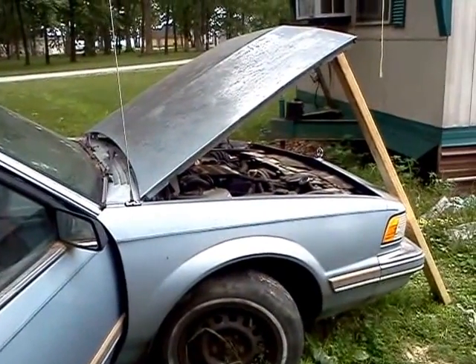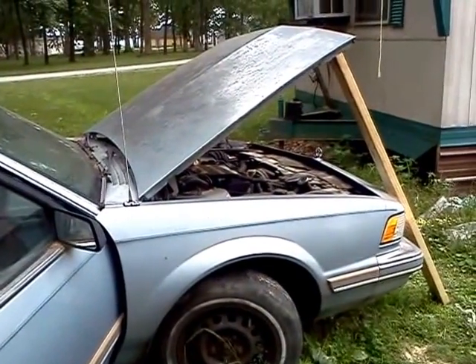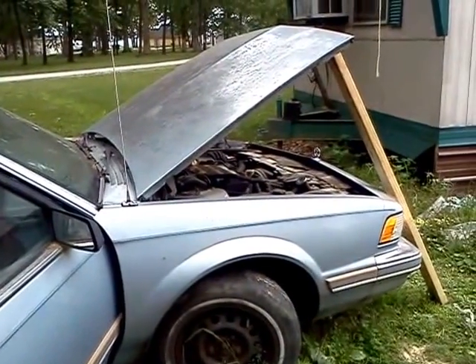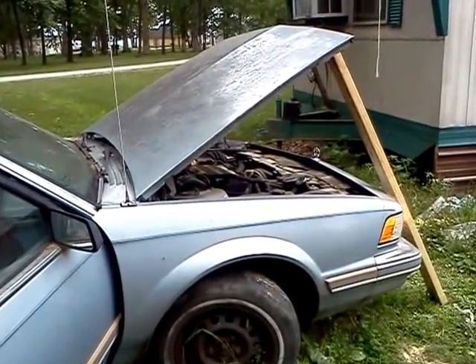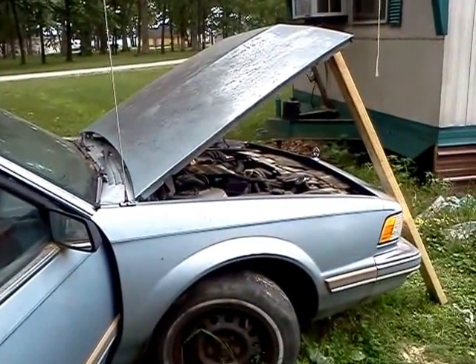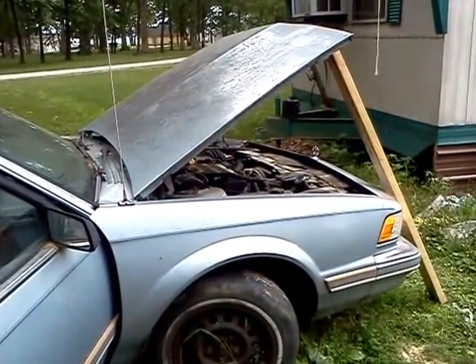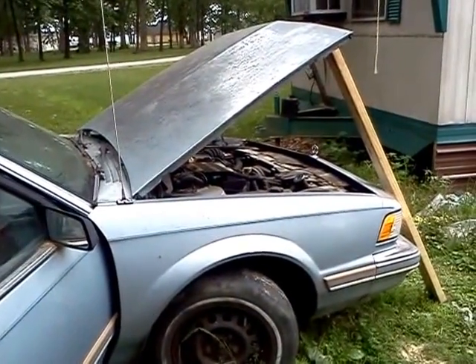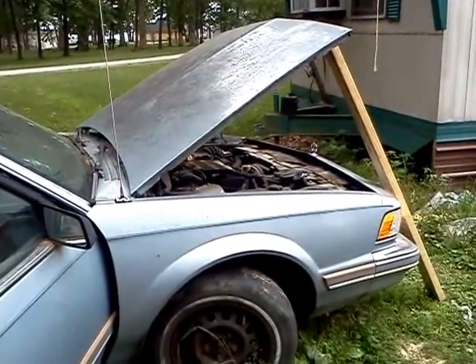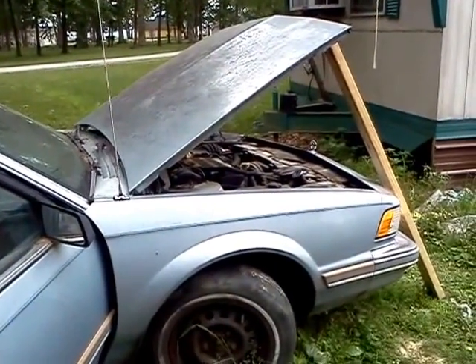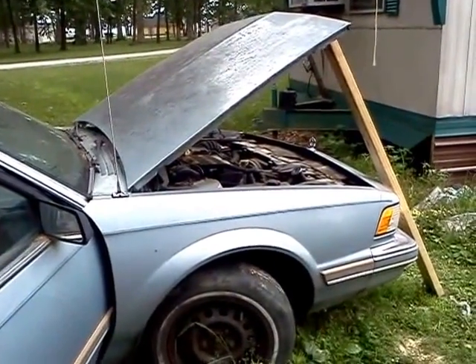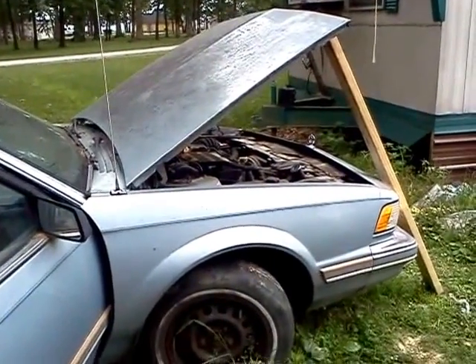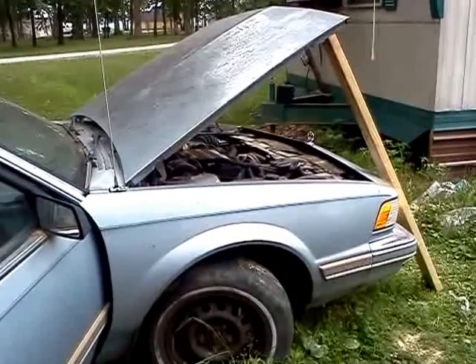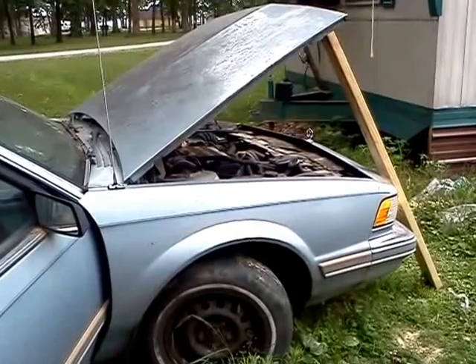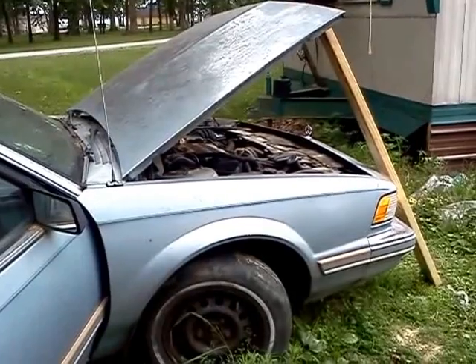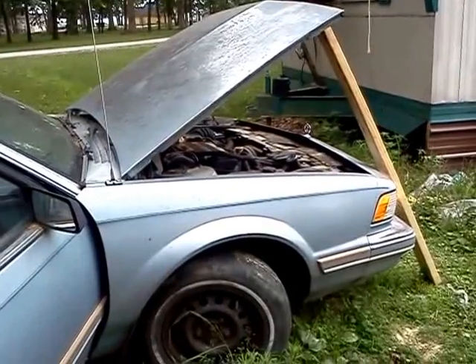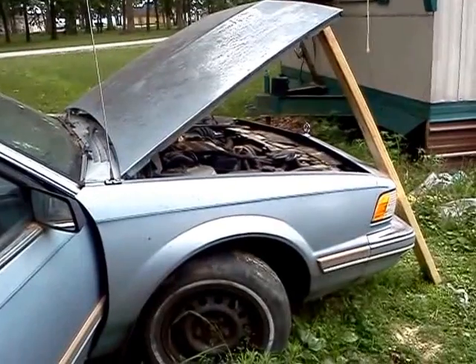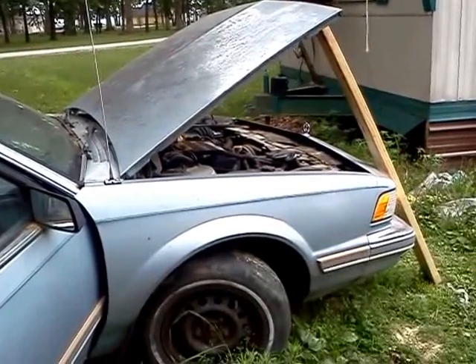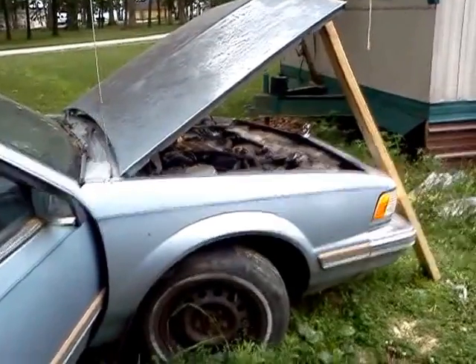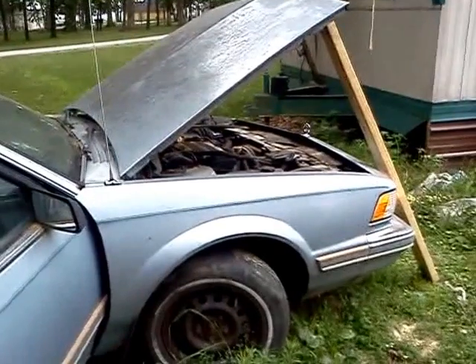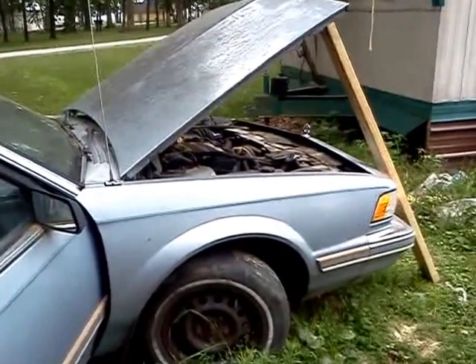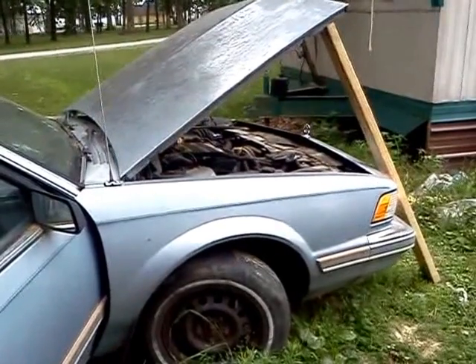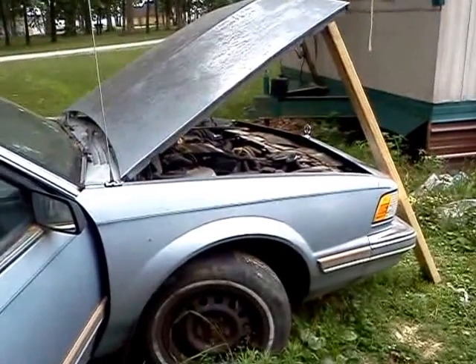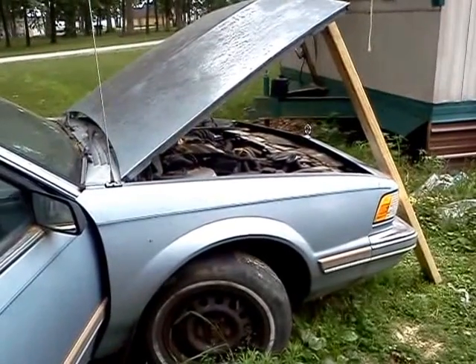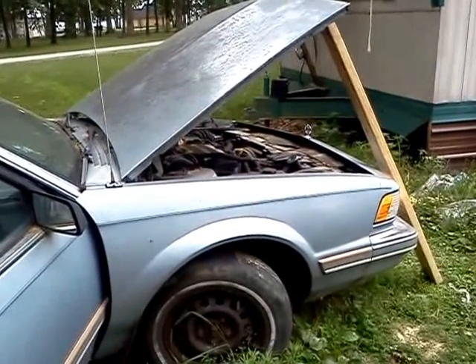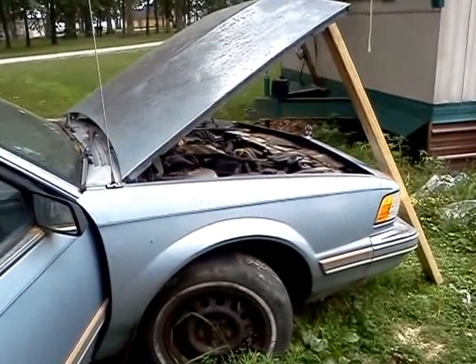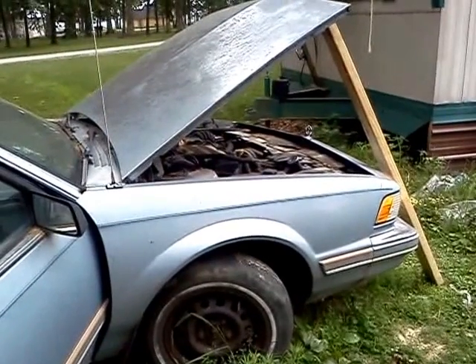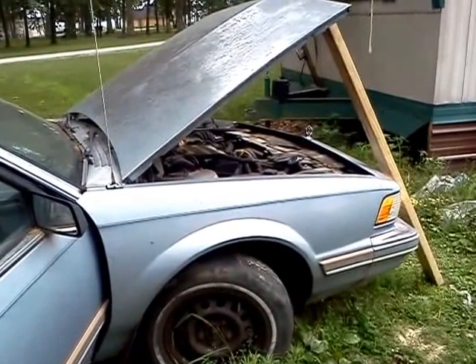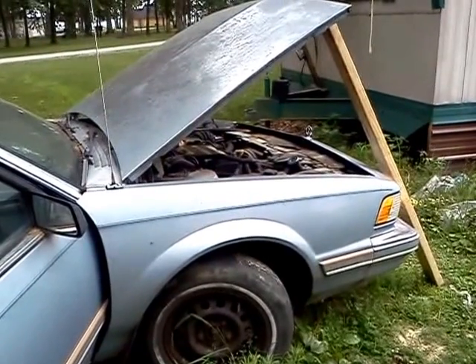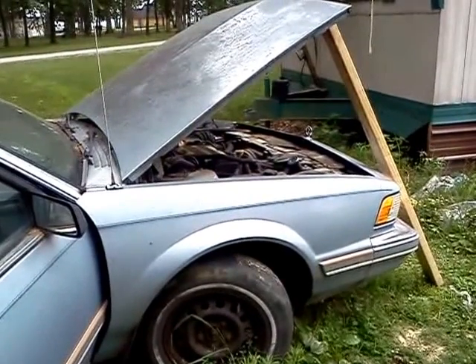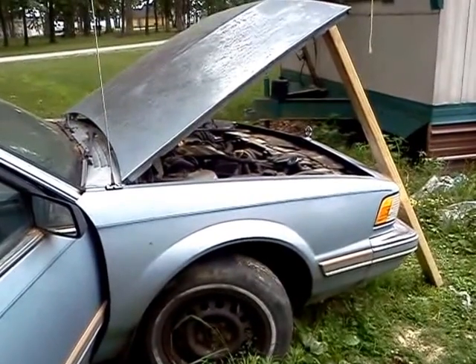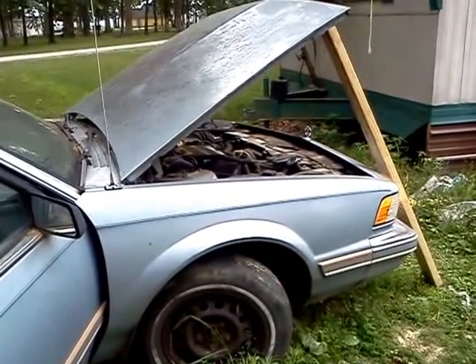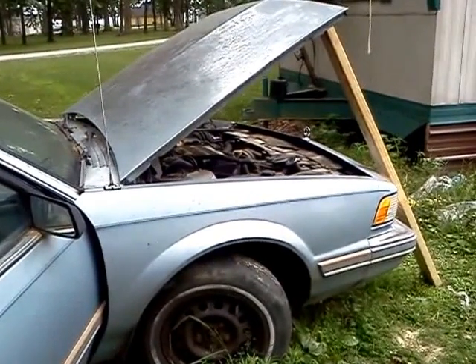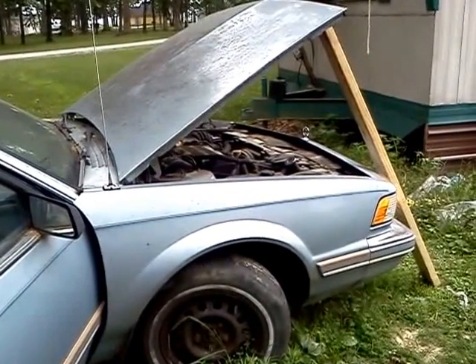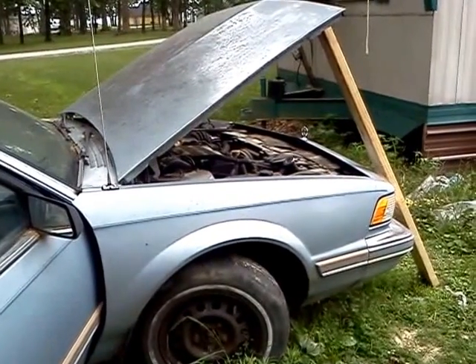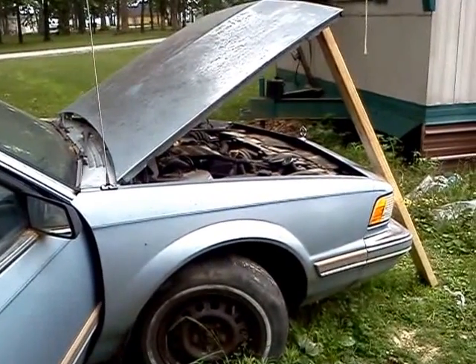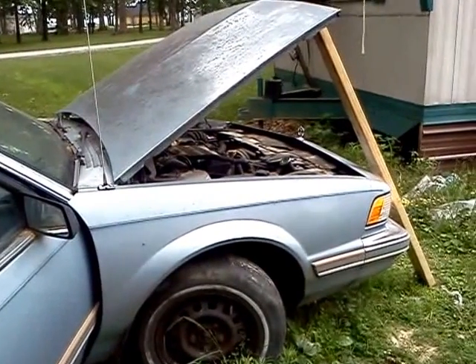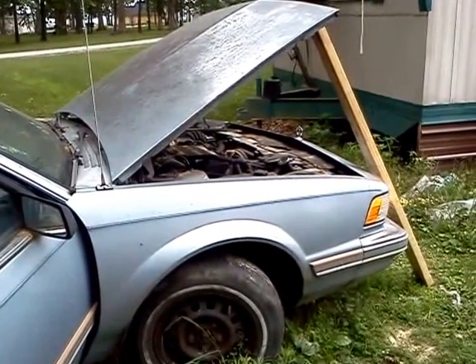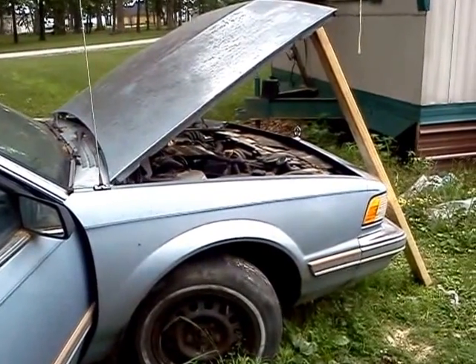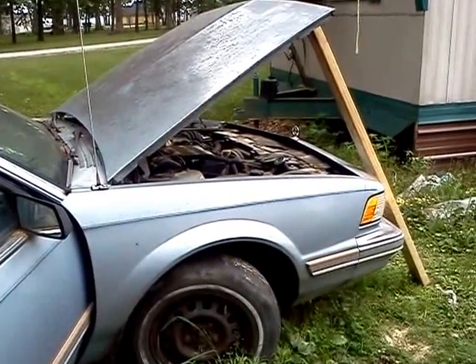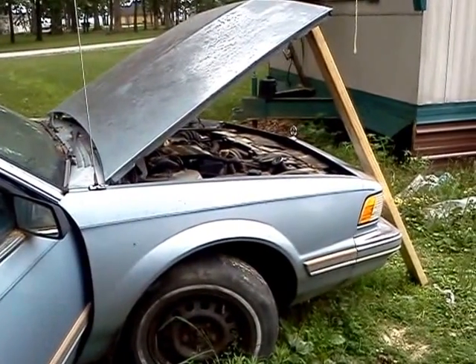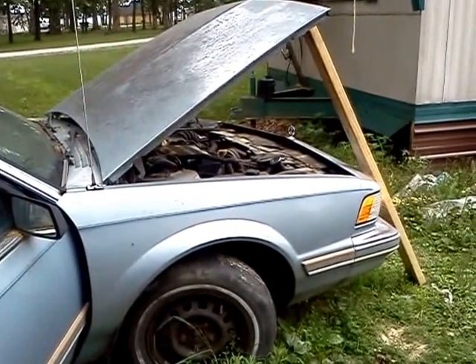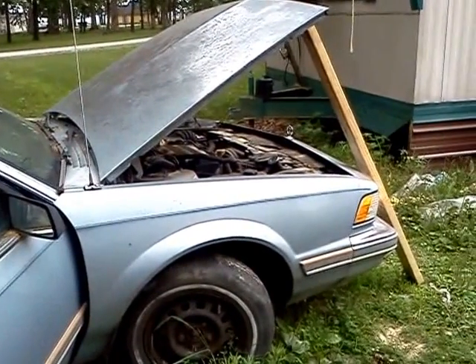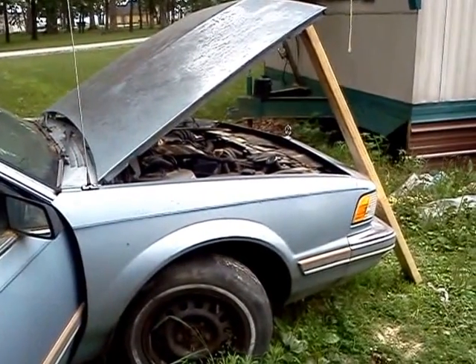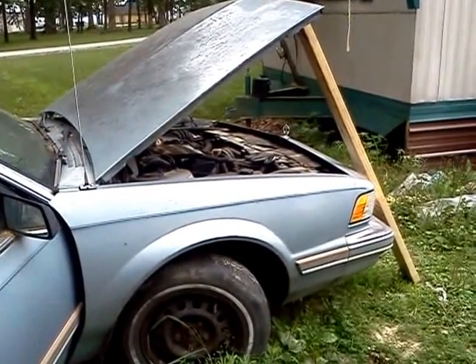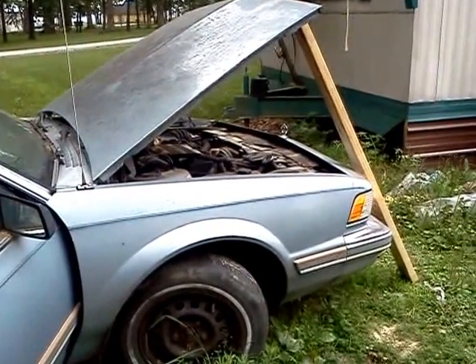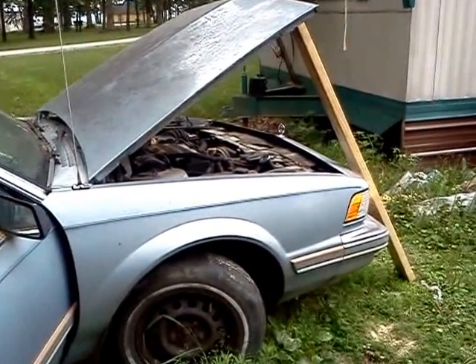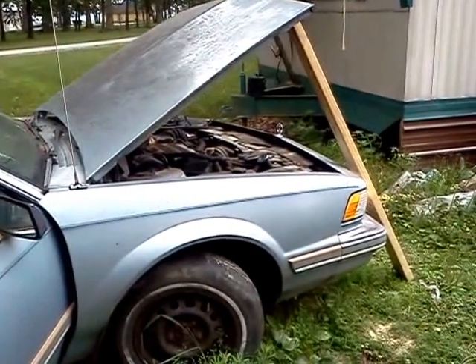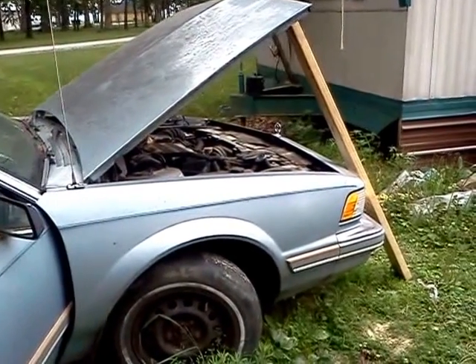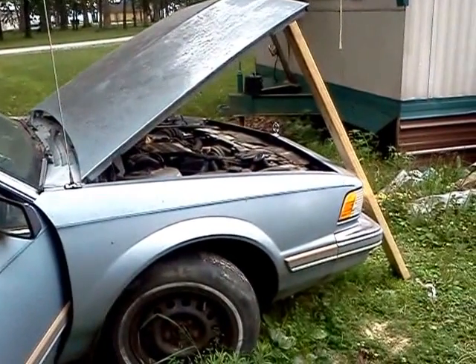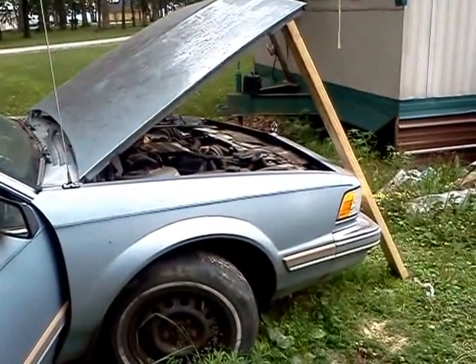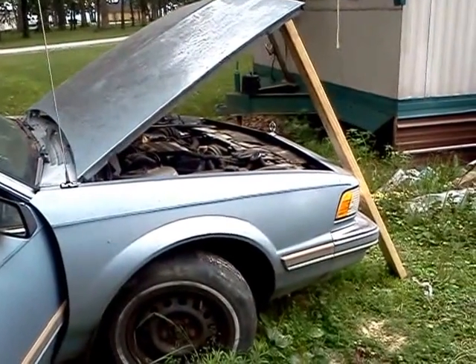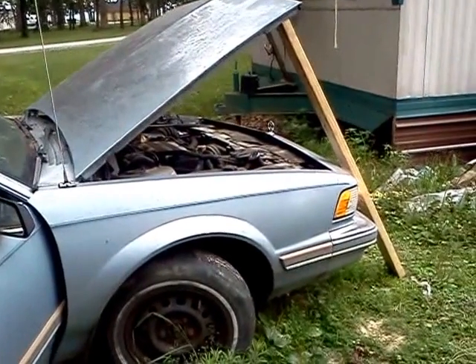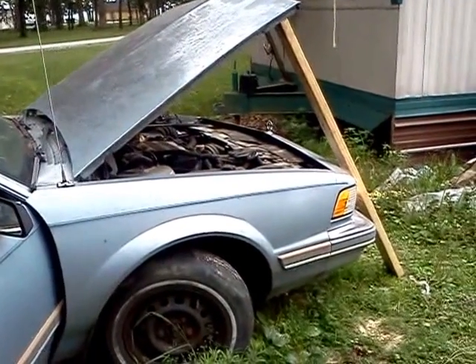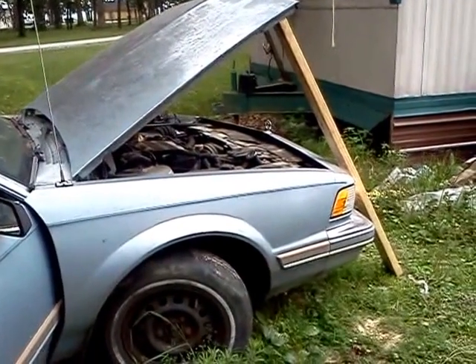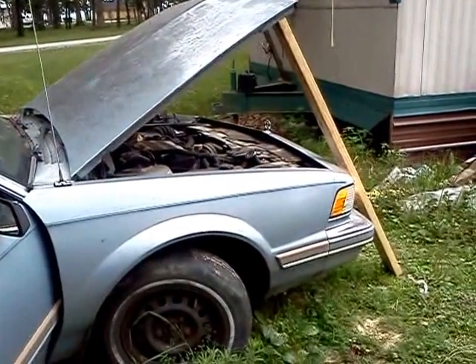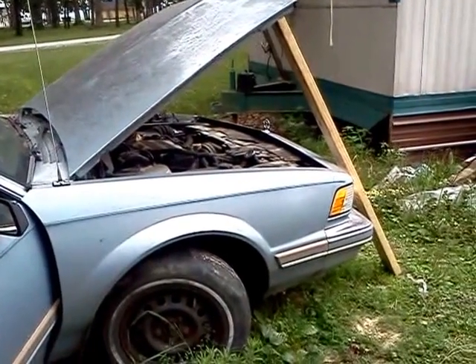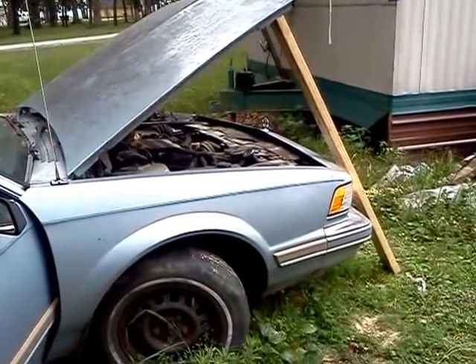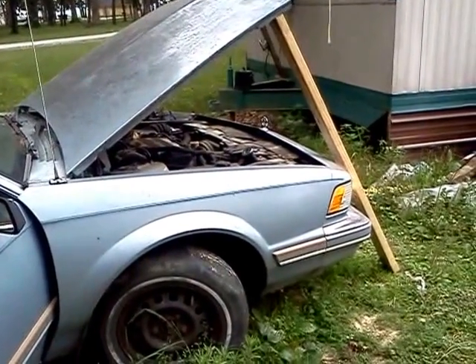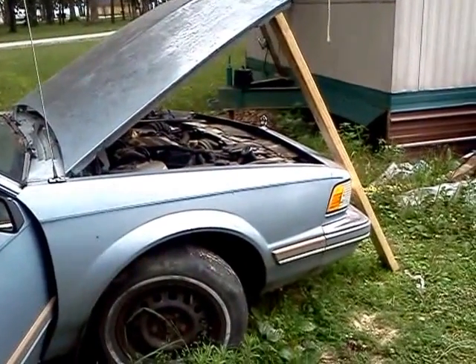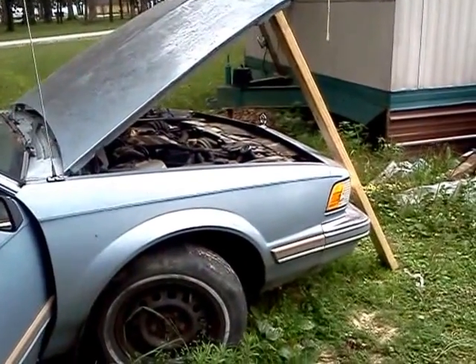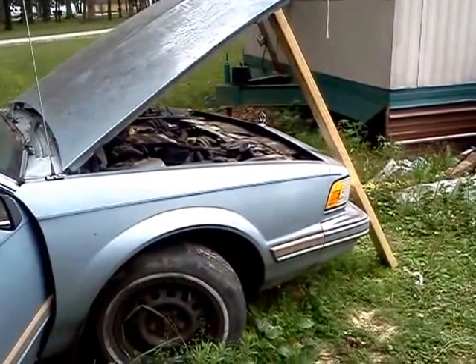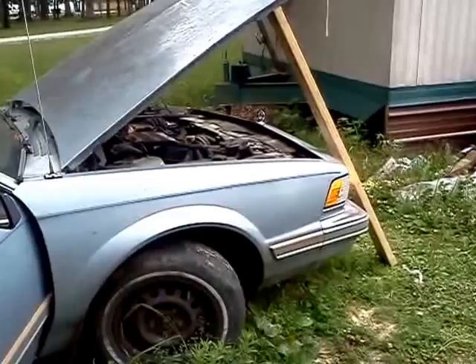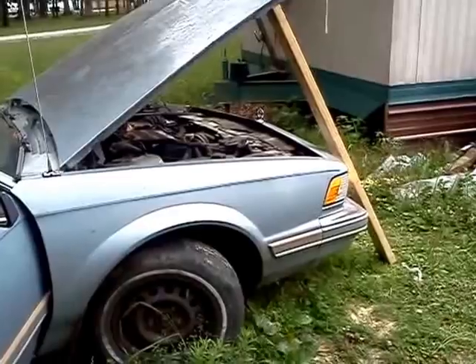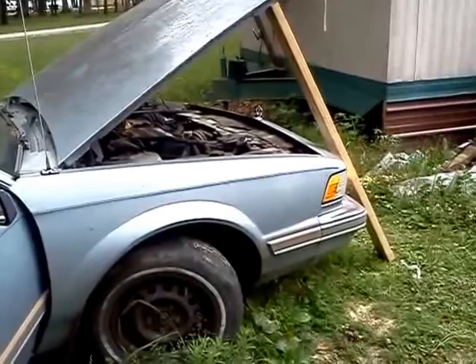If you like what you saw, please subscribe to my channel. Thanks for watching. It's a 1996 Buick Century with the Mighty 3.1 V6.